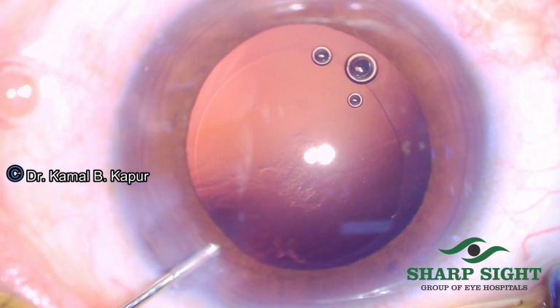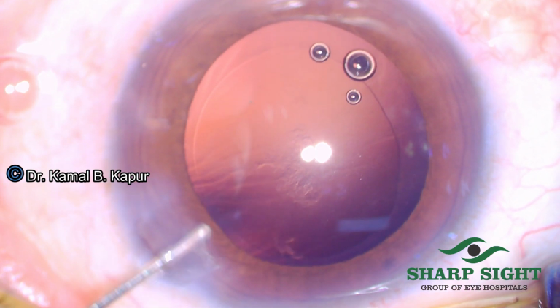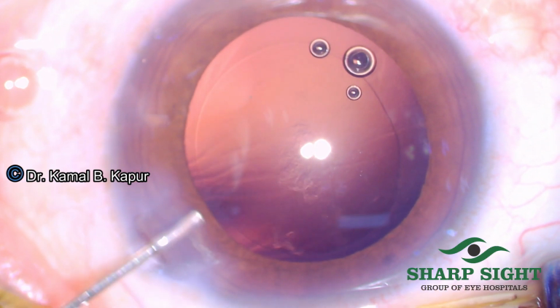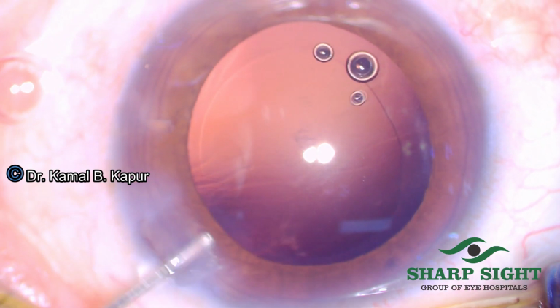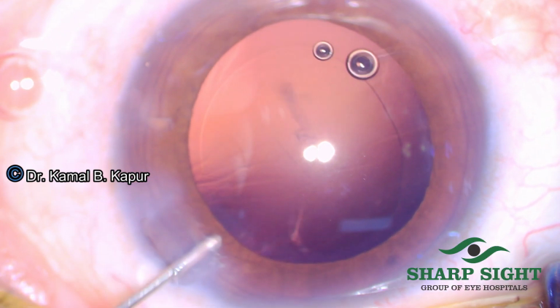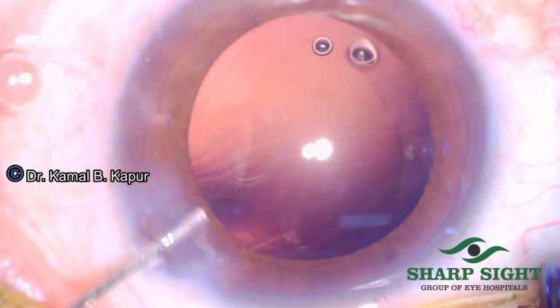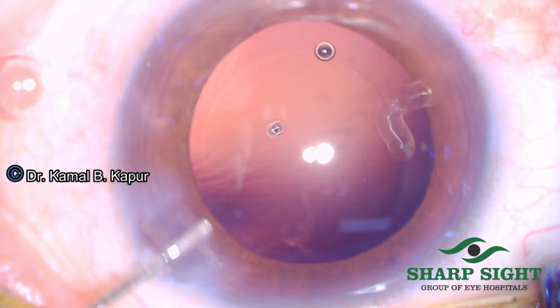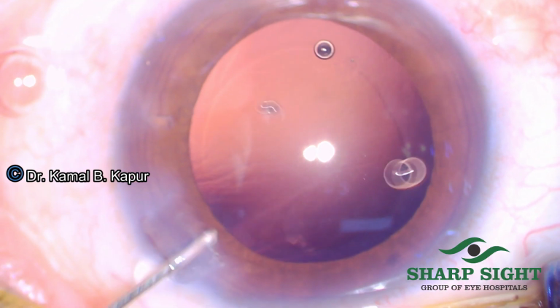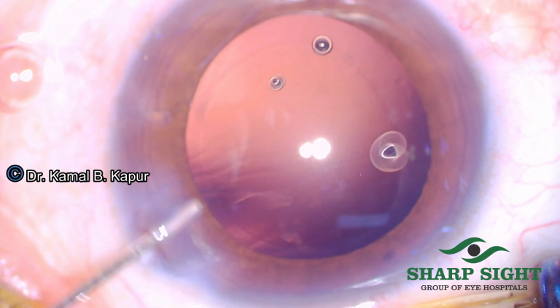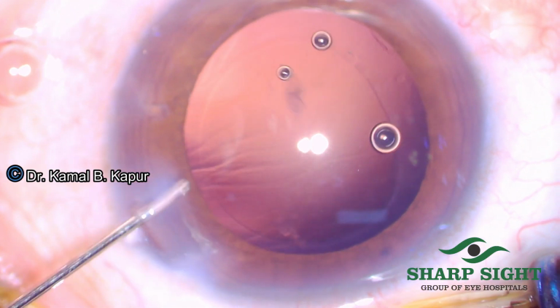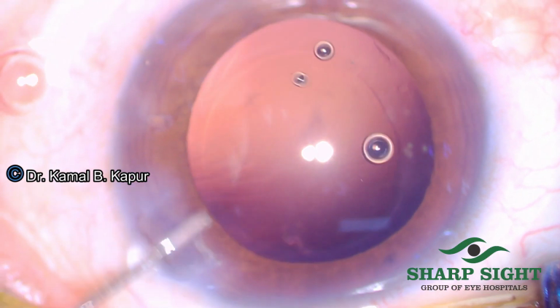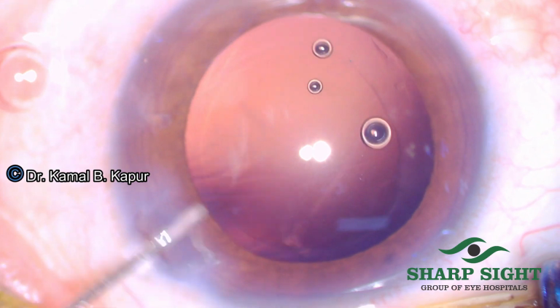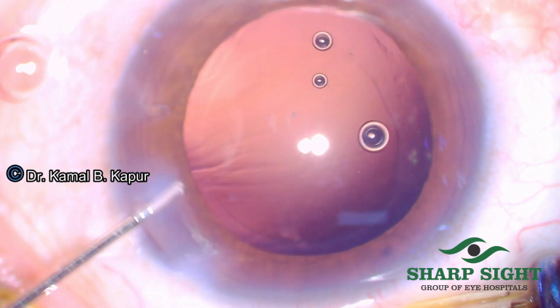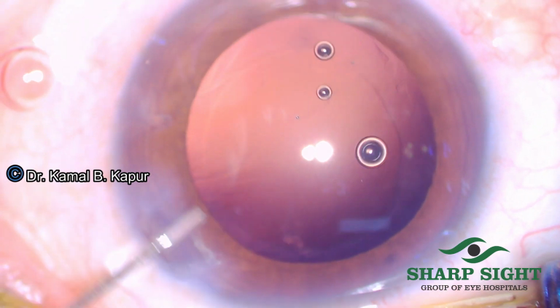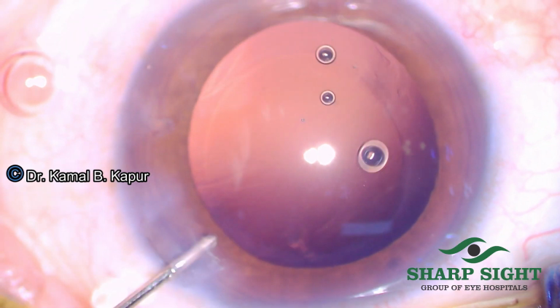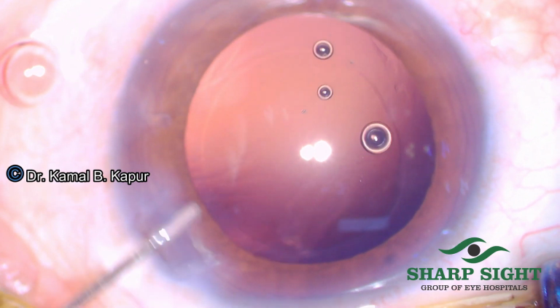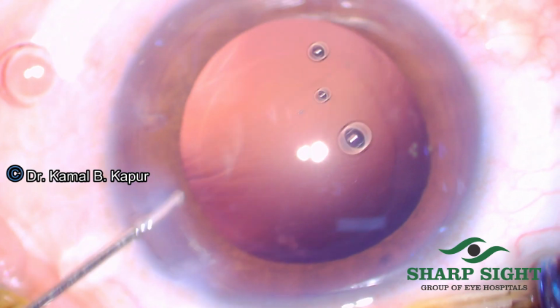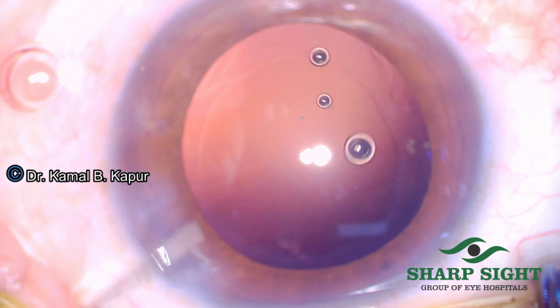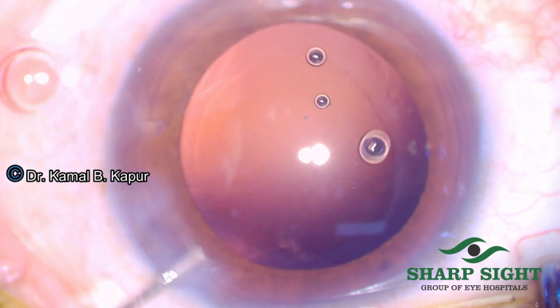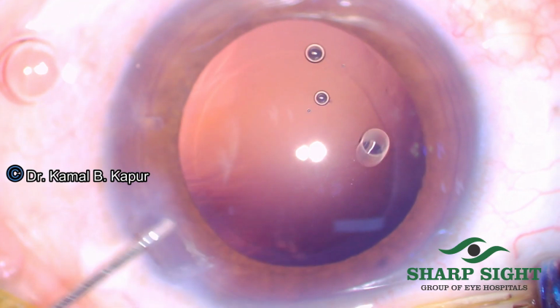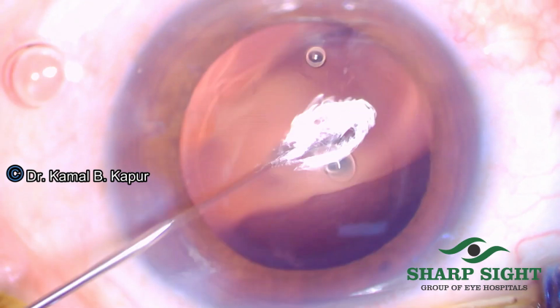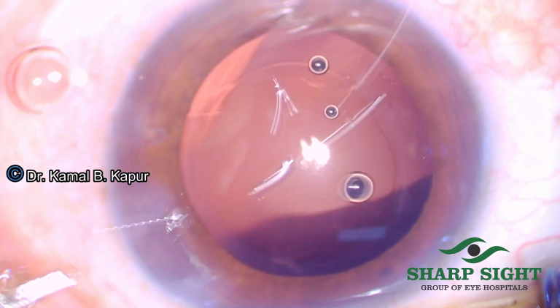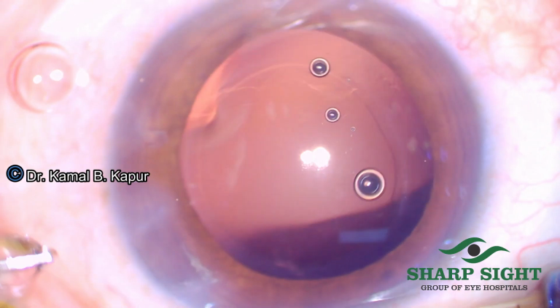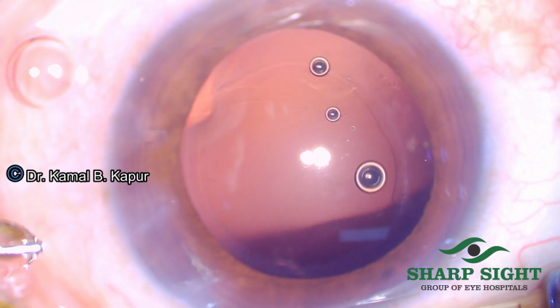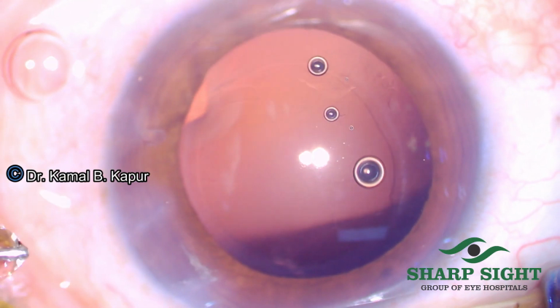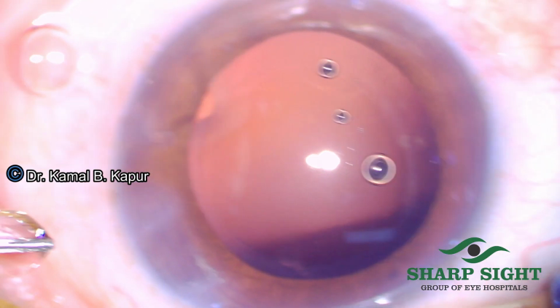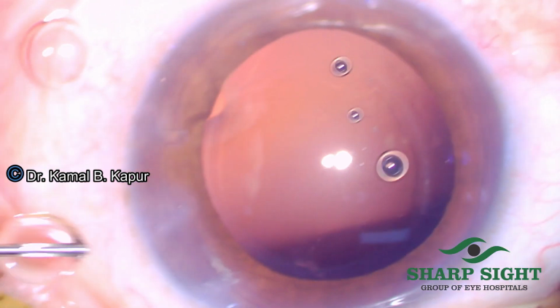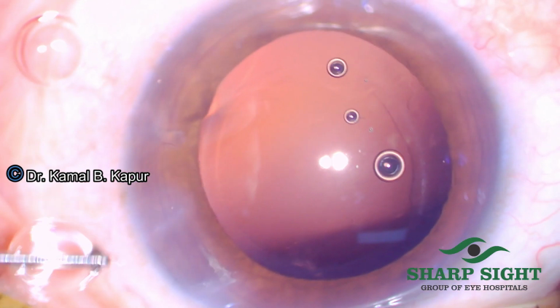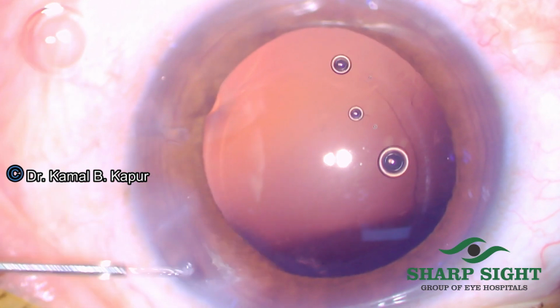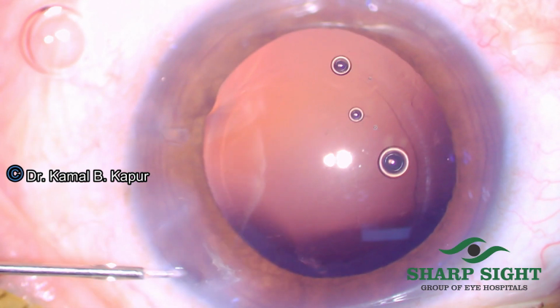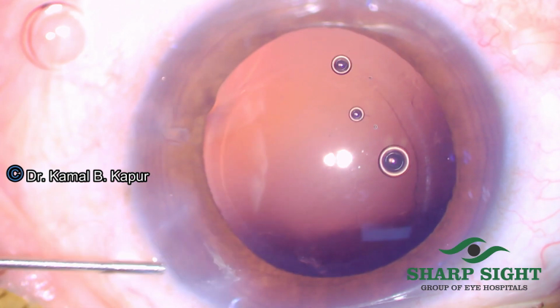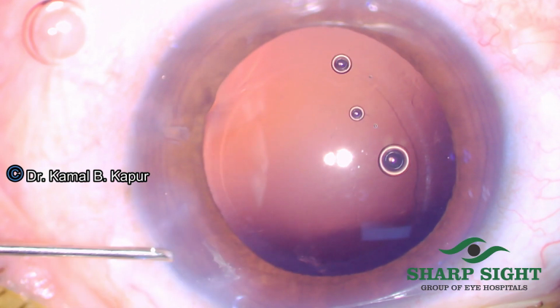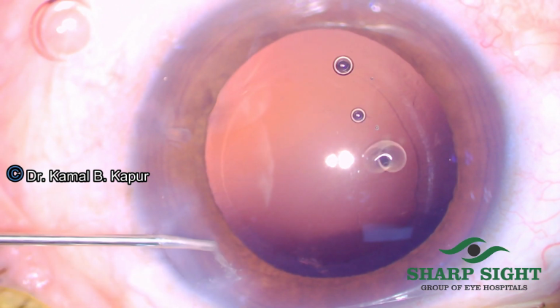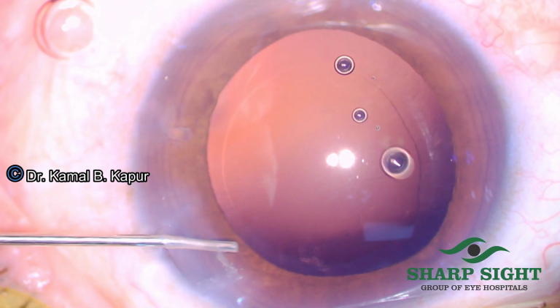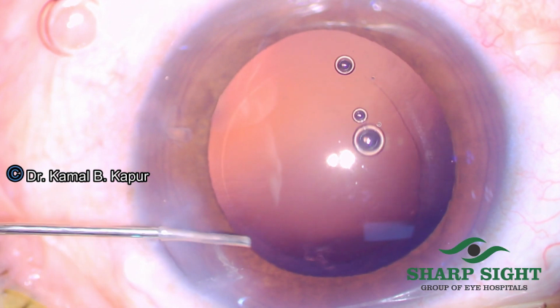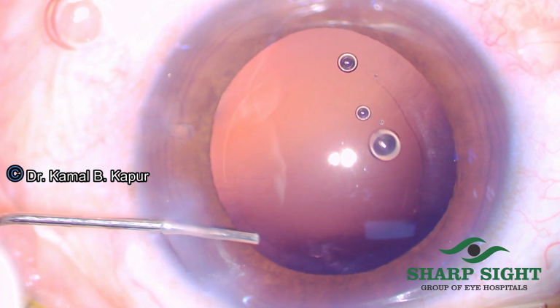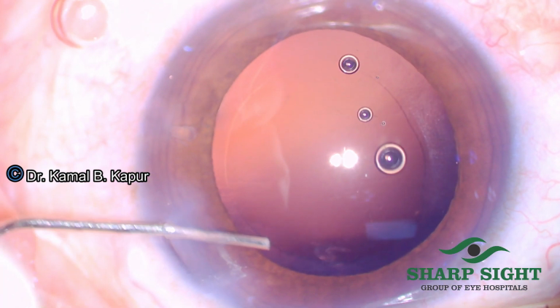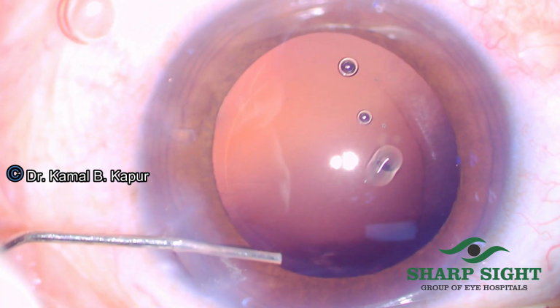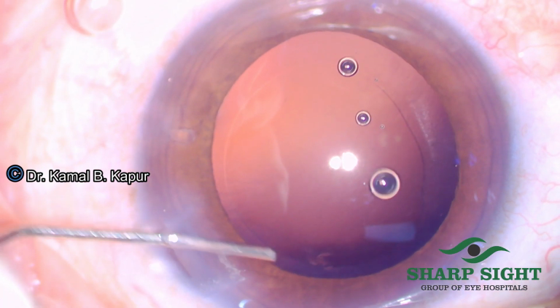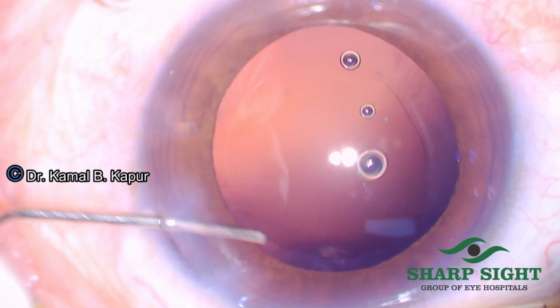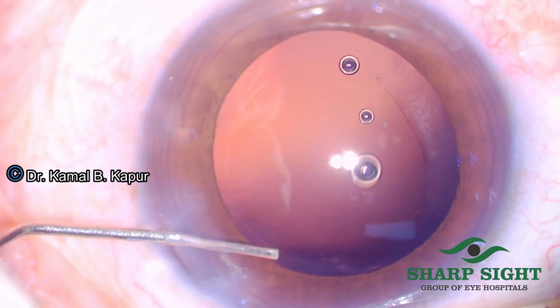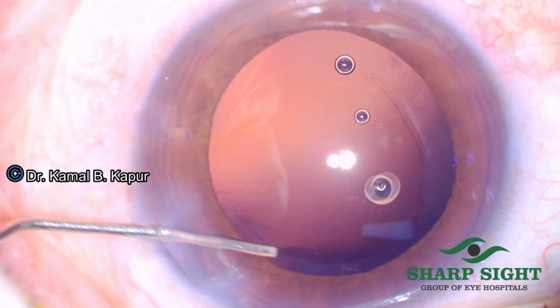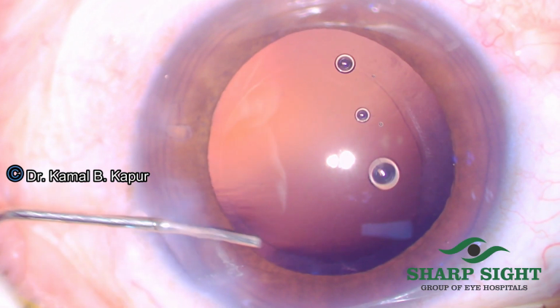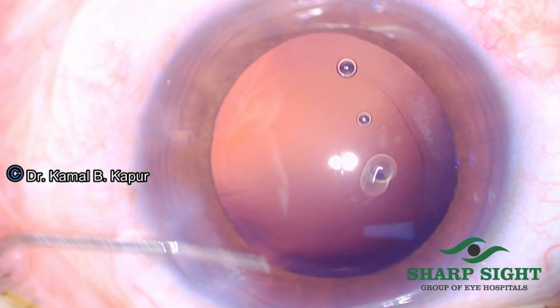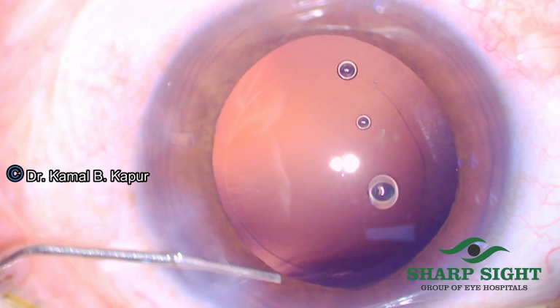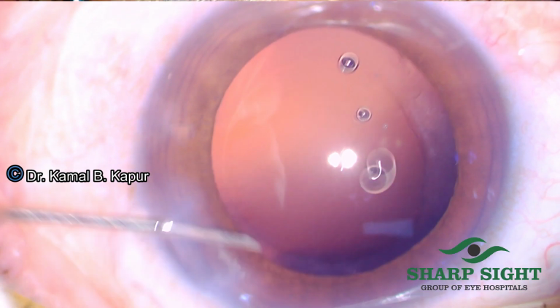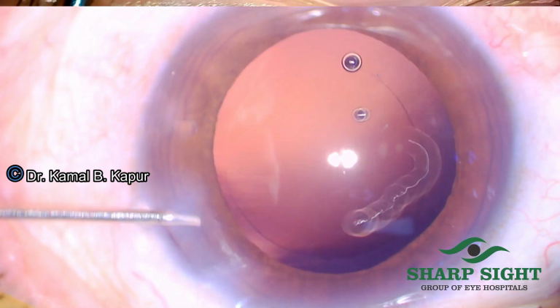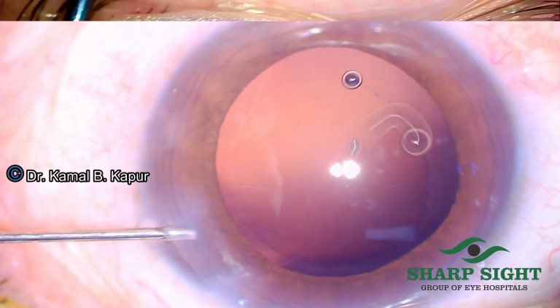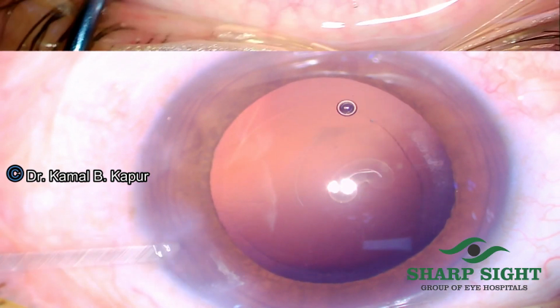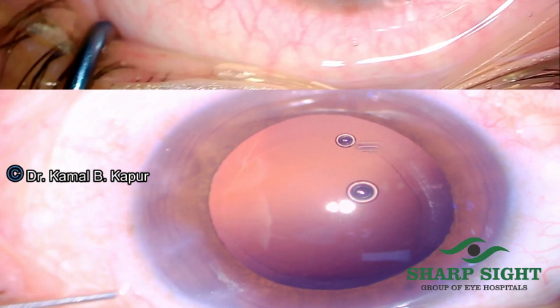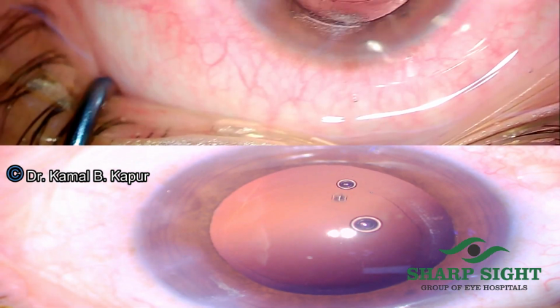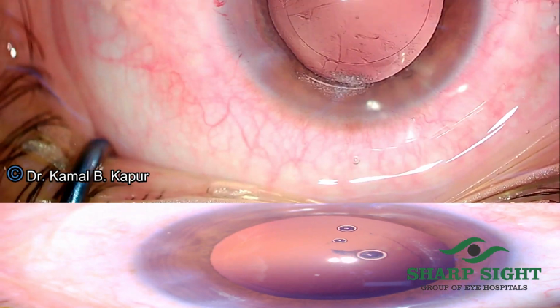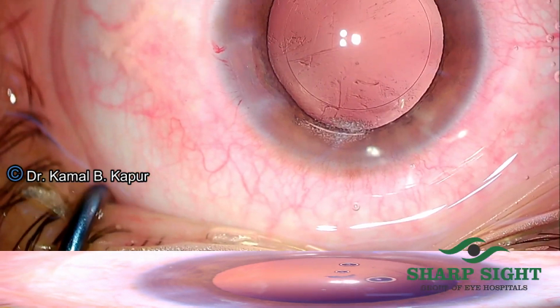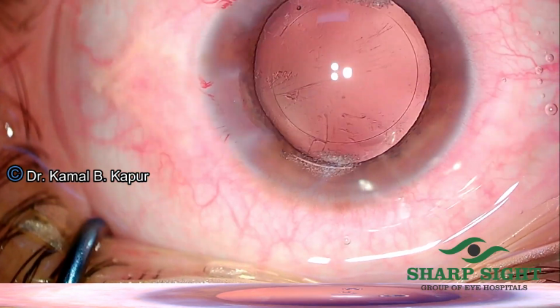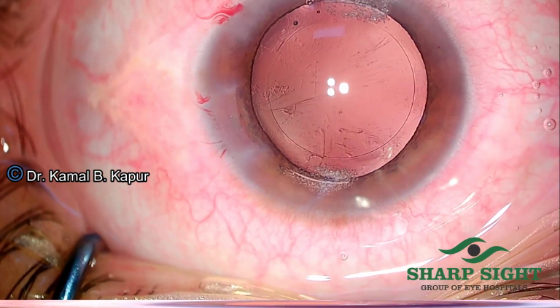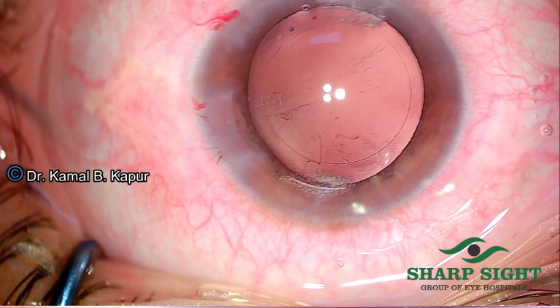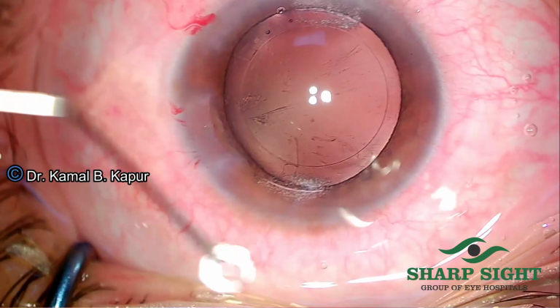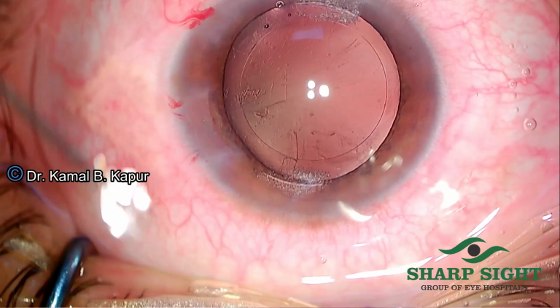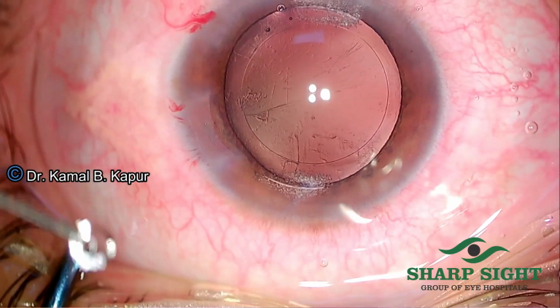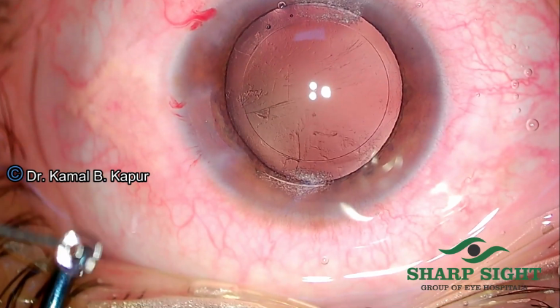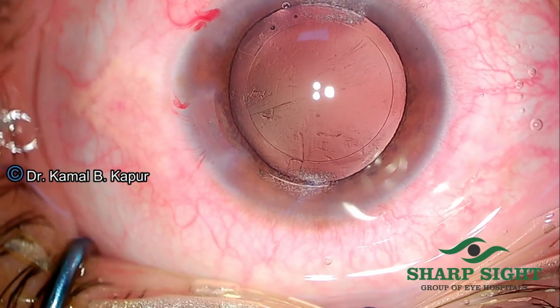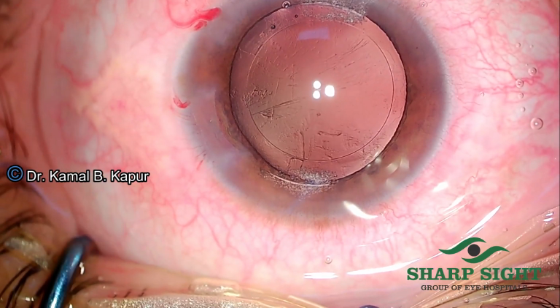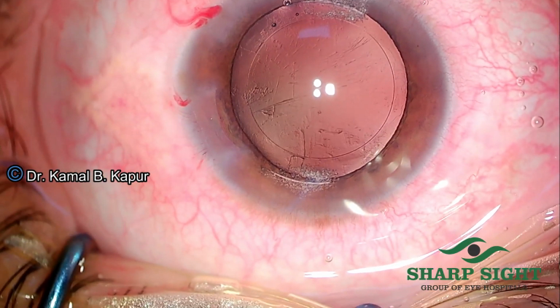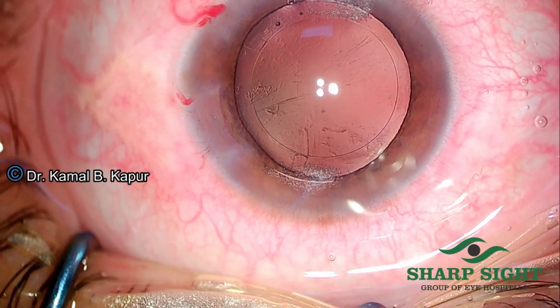You will notice there, we dip the wound making sure that whatever fluid is entering the eye is also exiting at the same time.